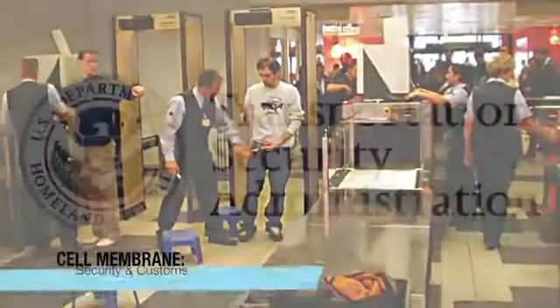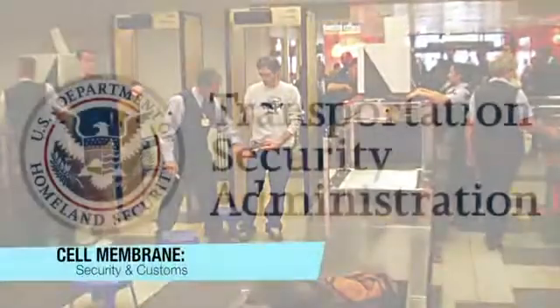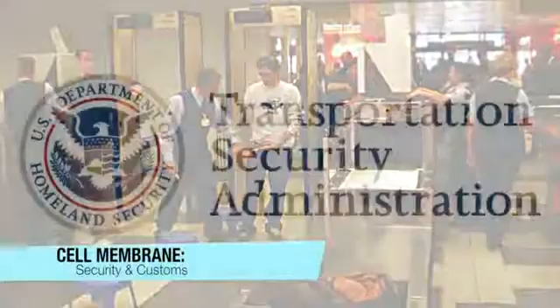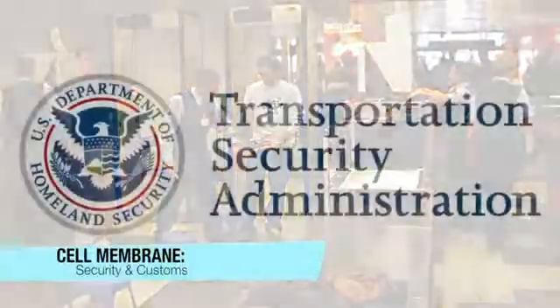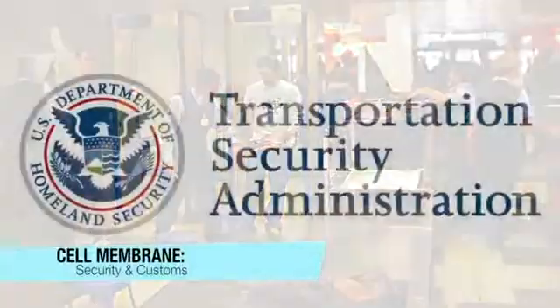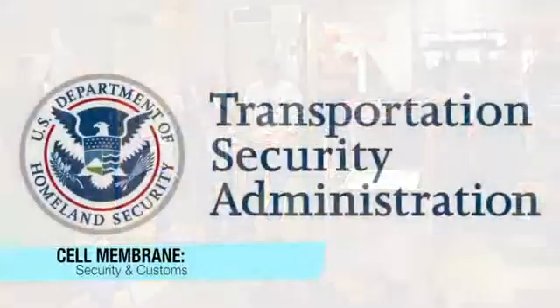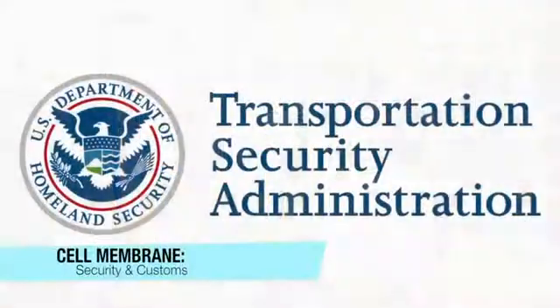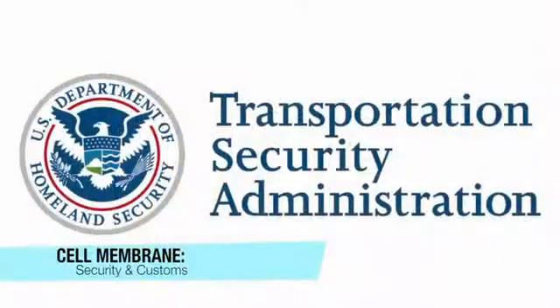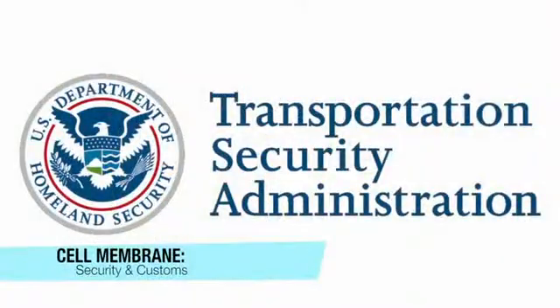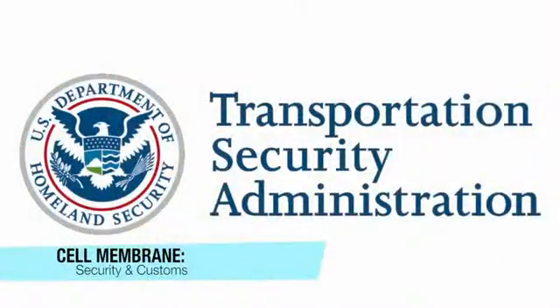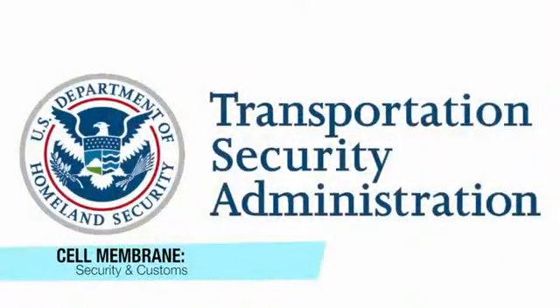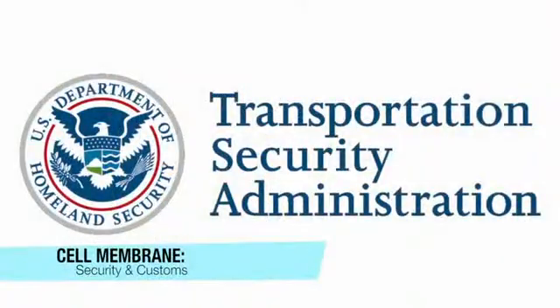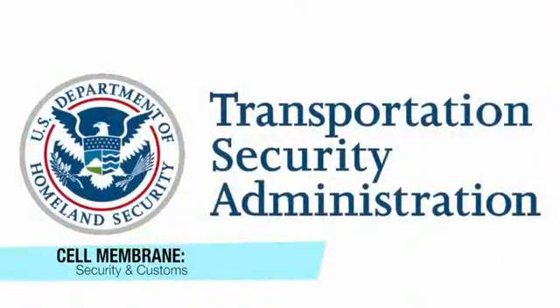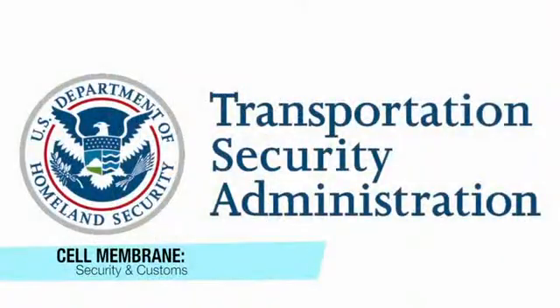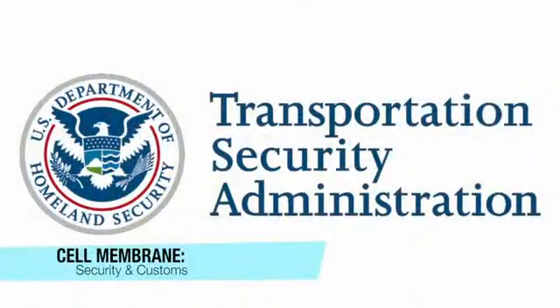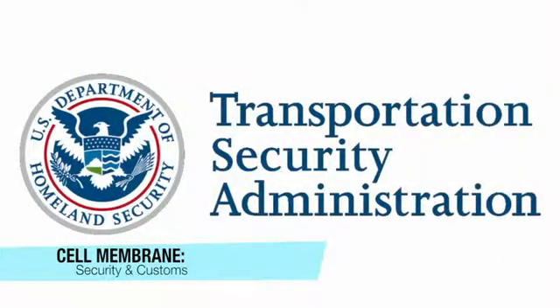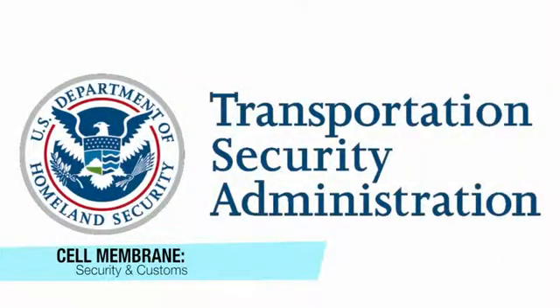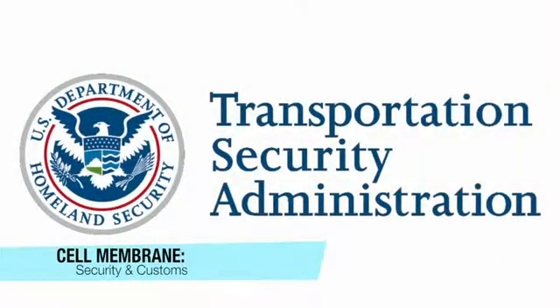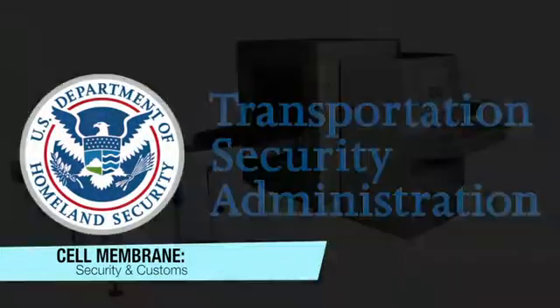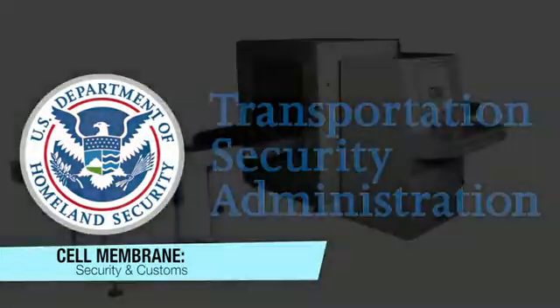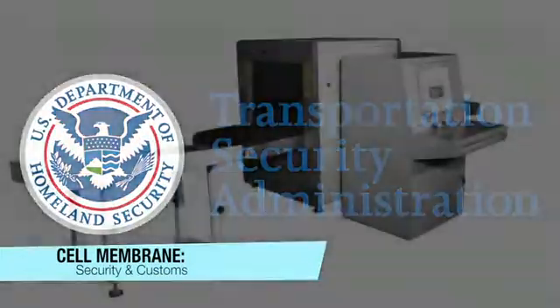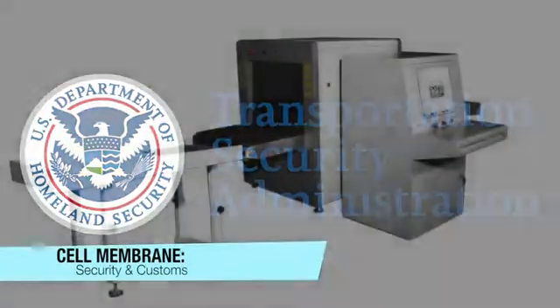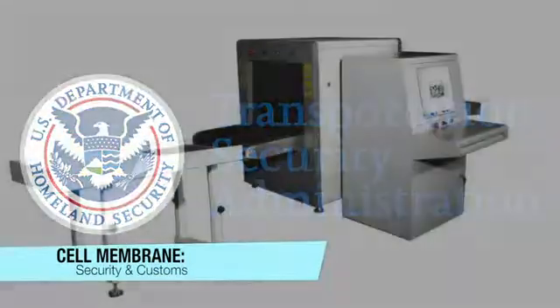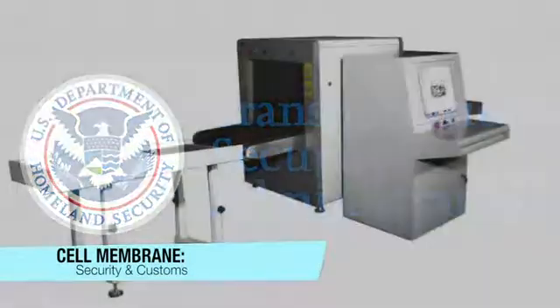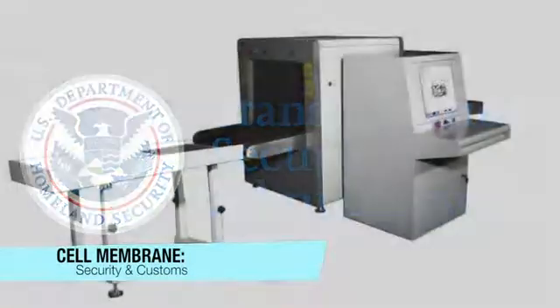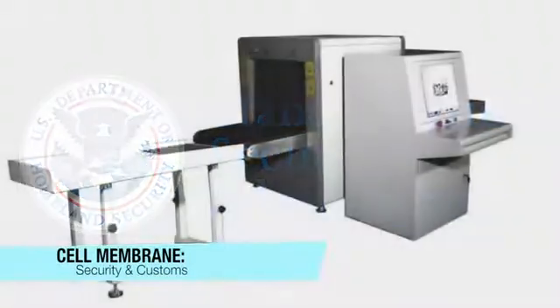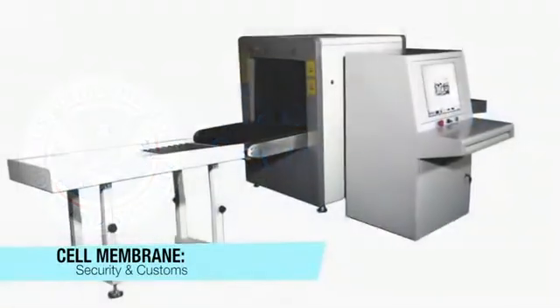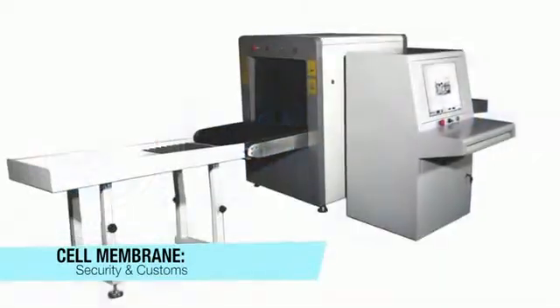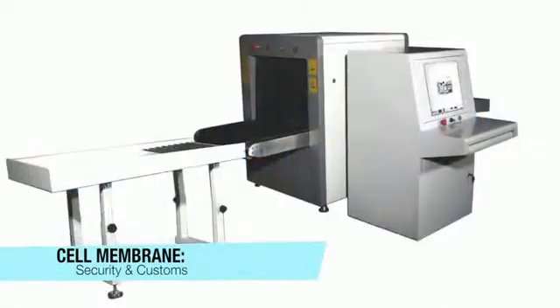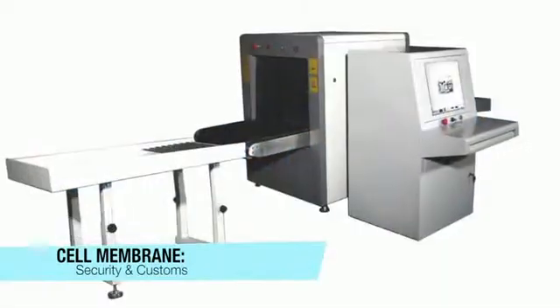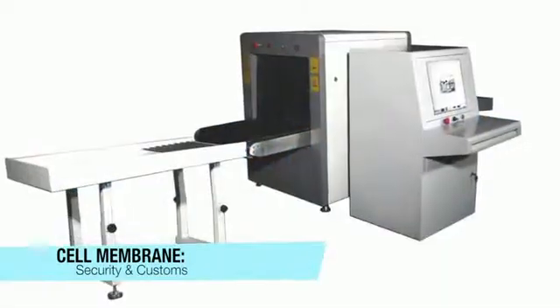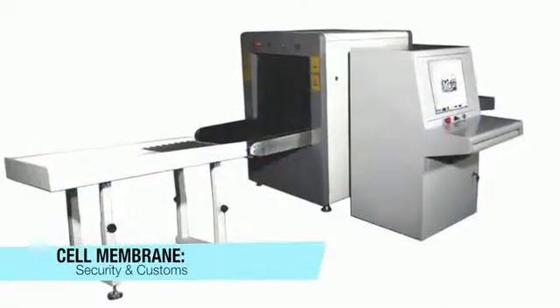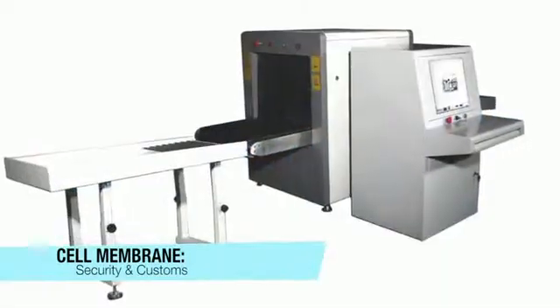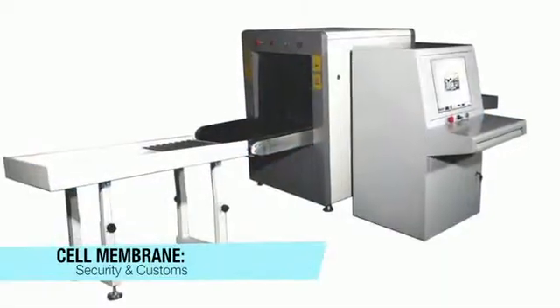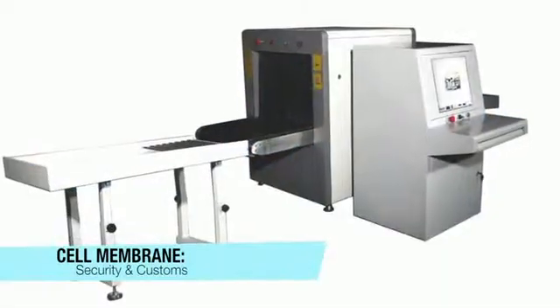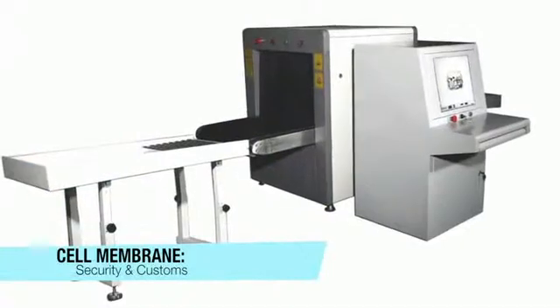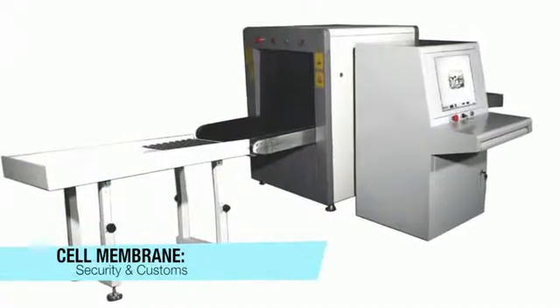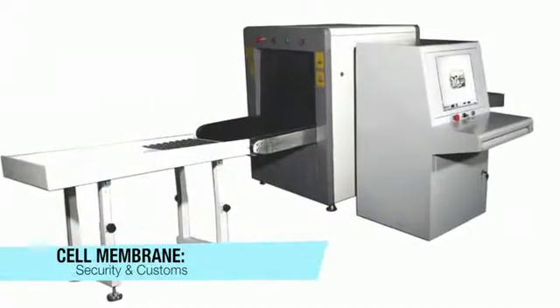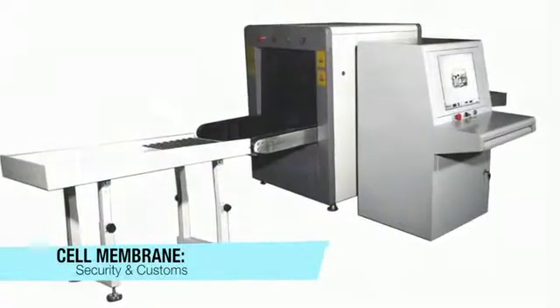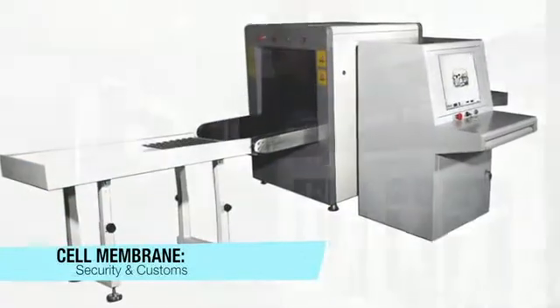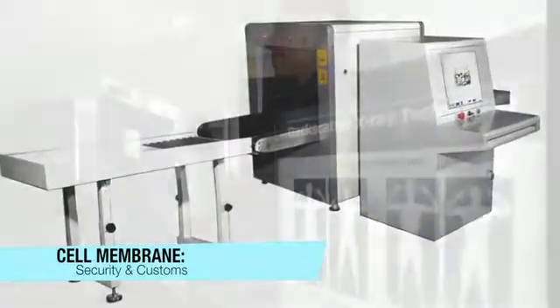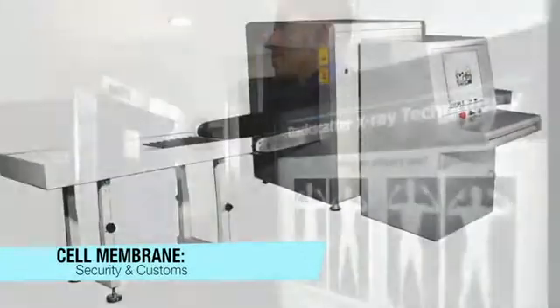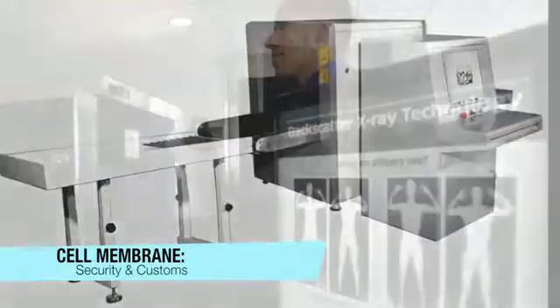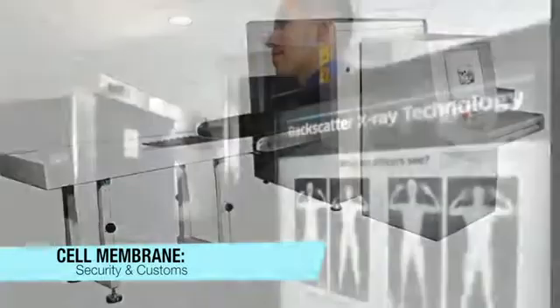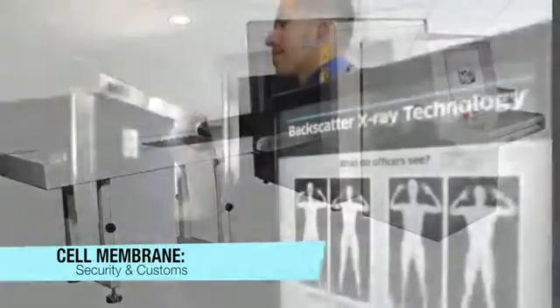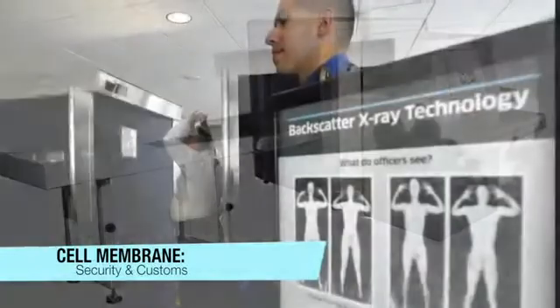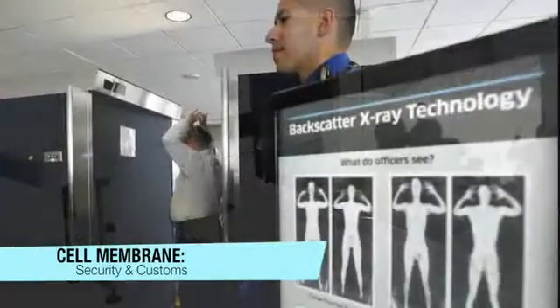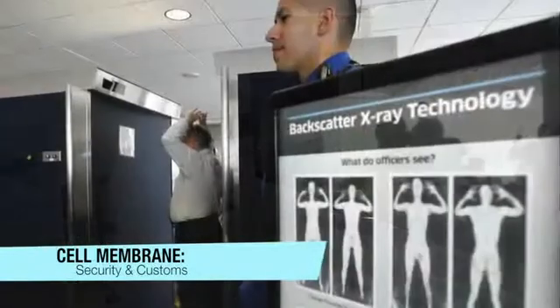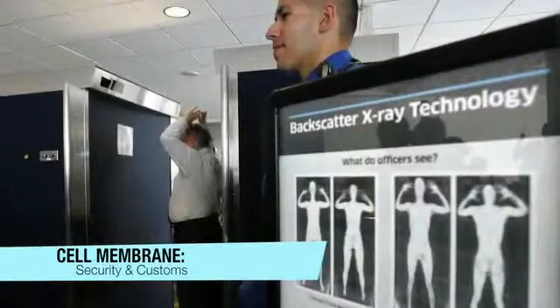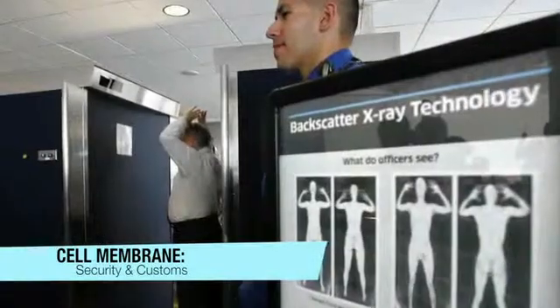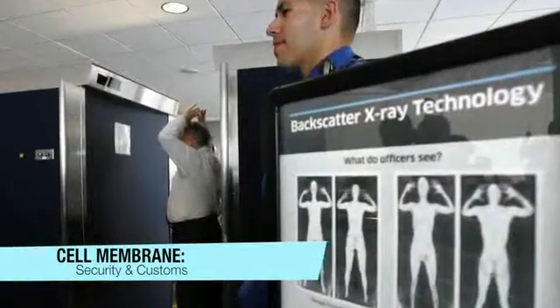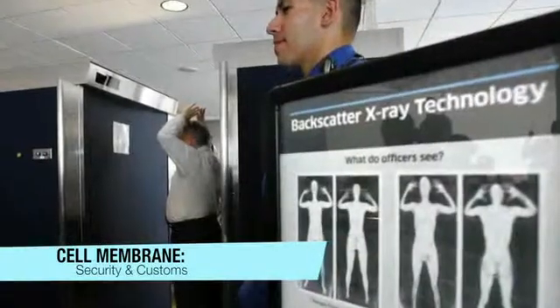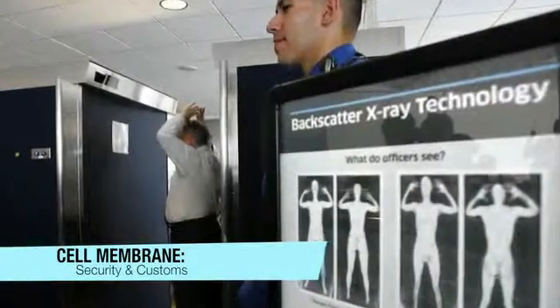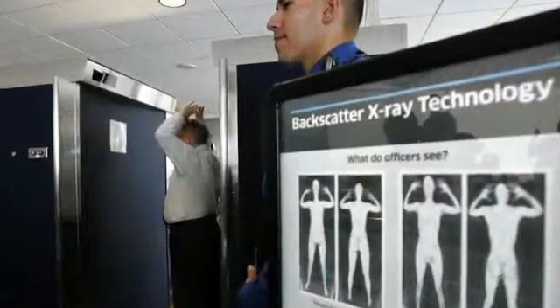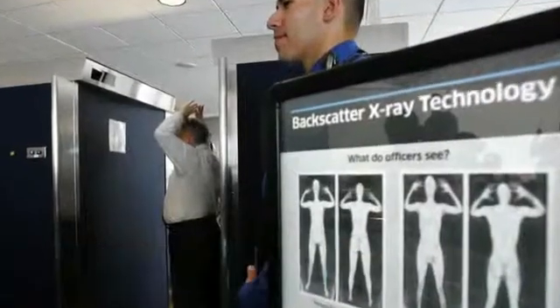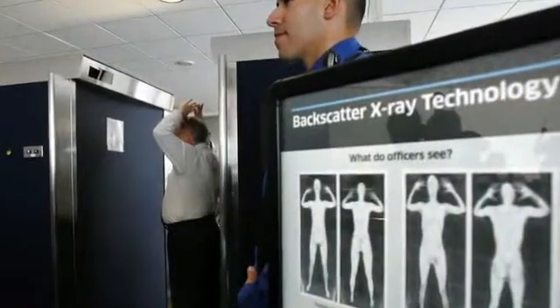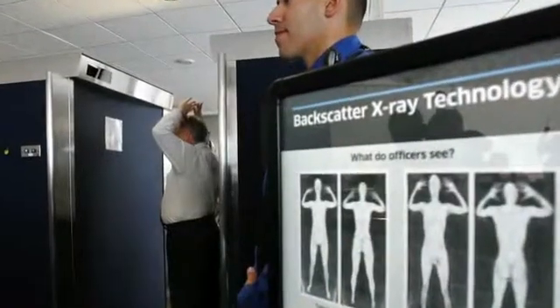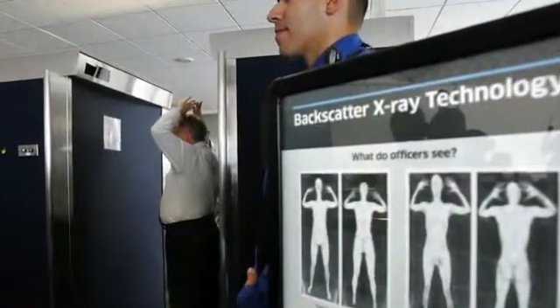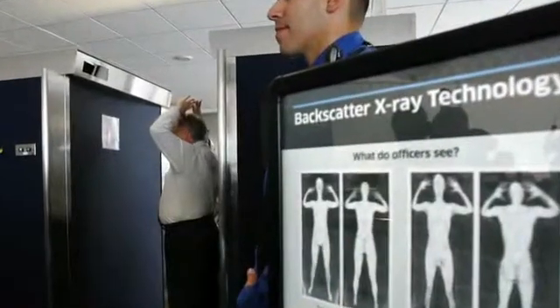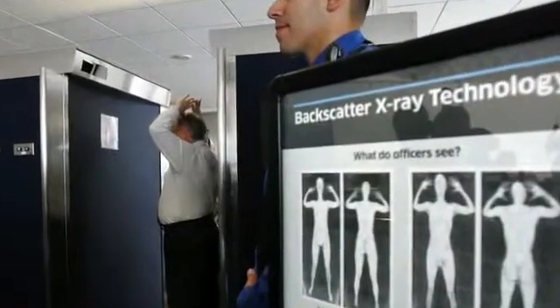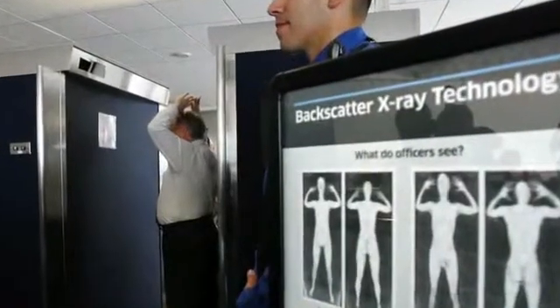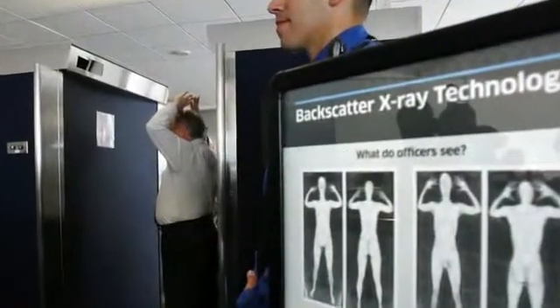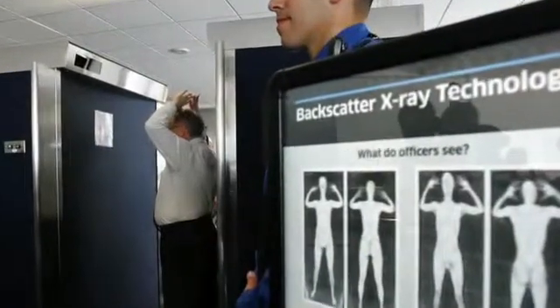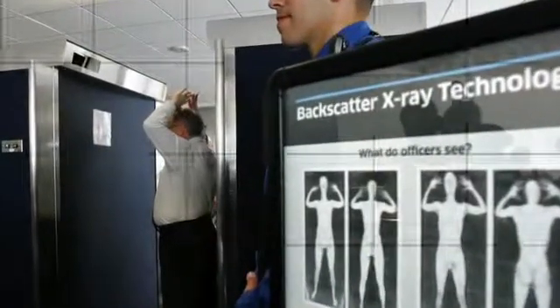The cell membrane is security and customs. They control what people and luggage can enter and exit the airport.